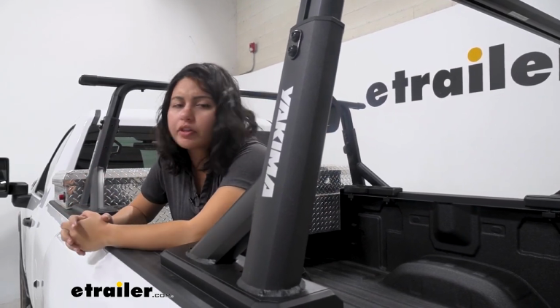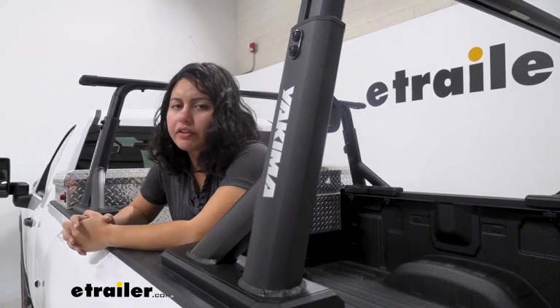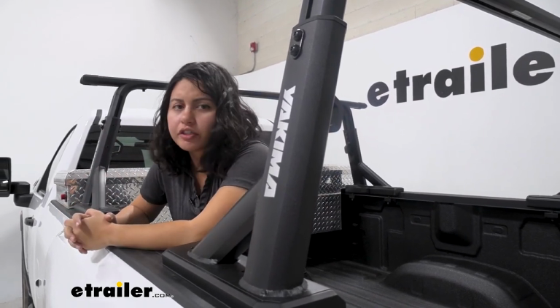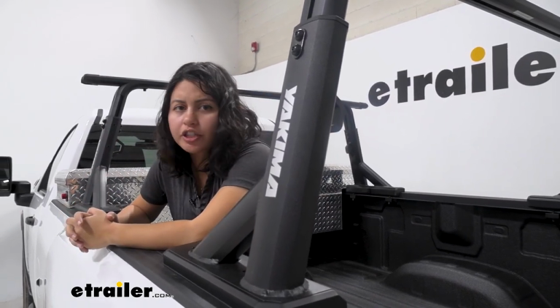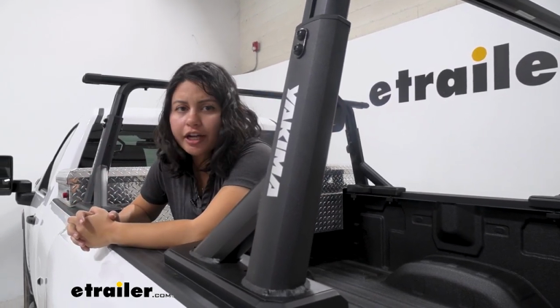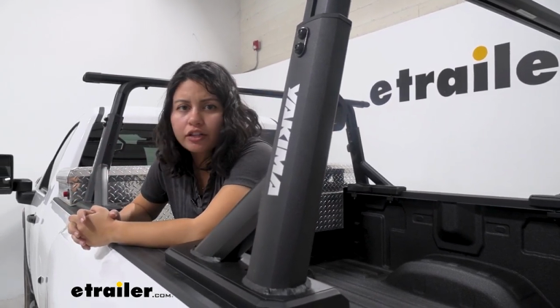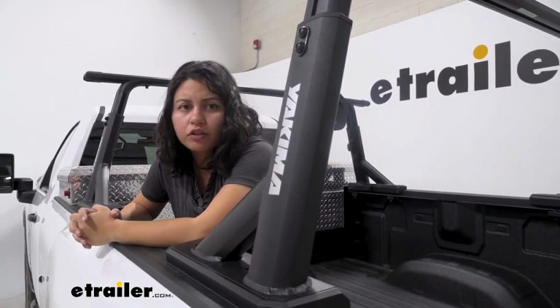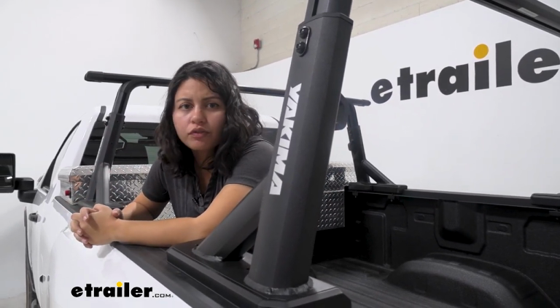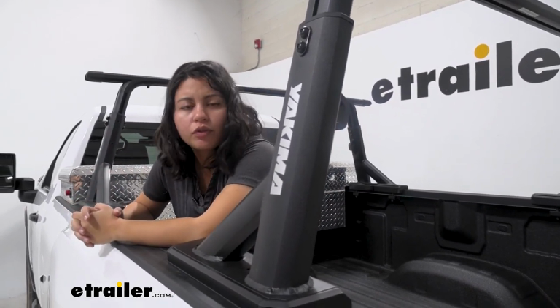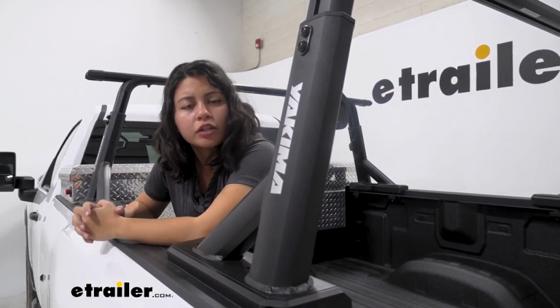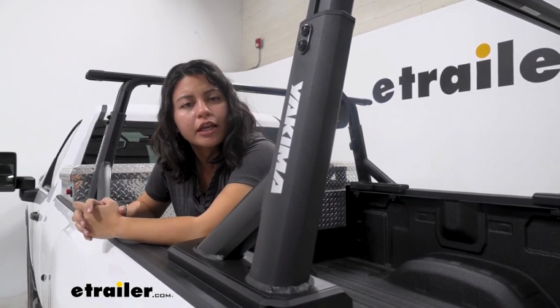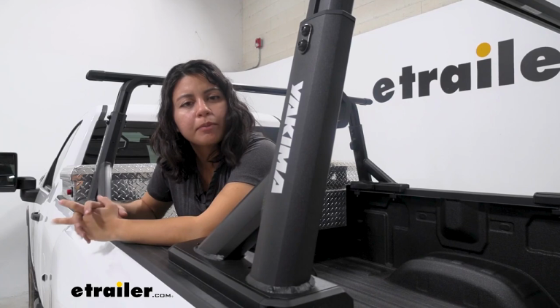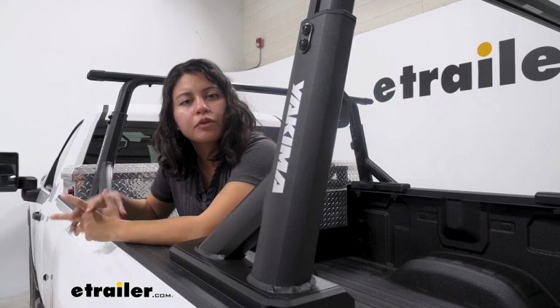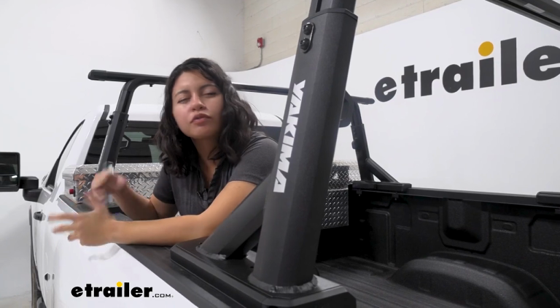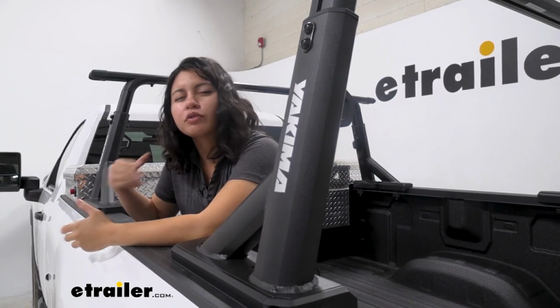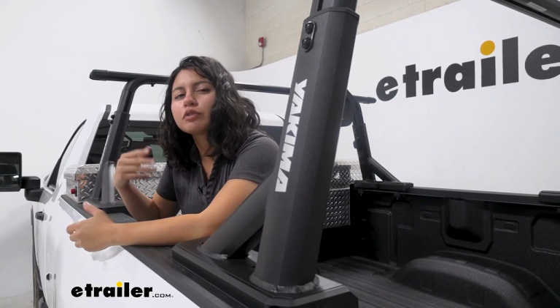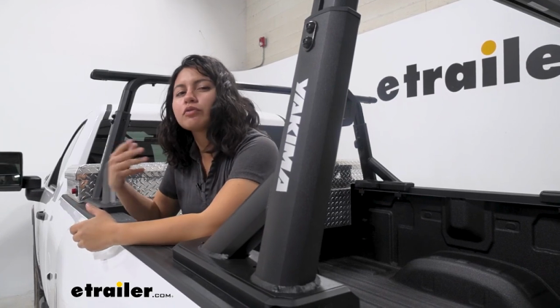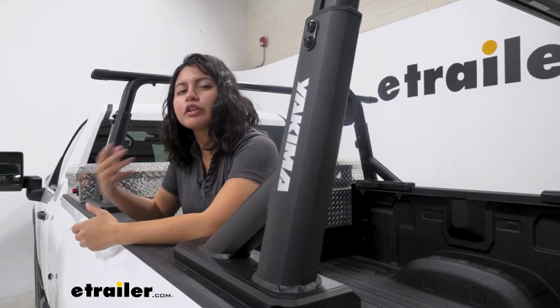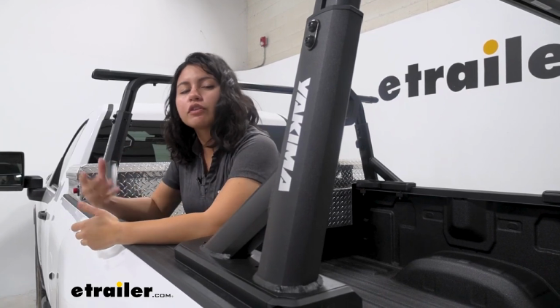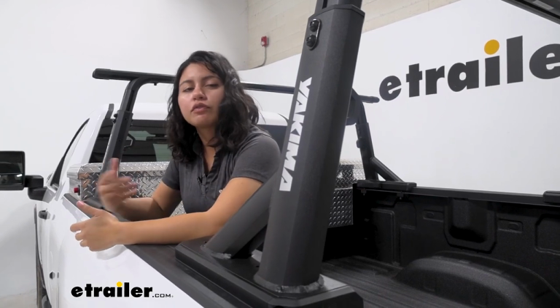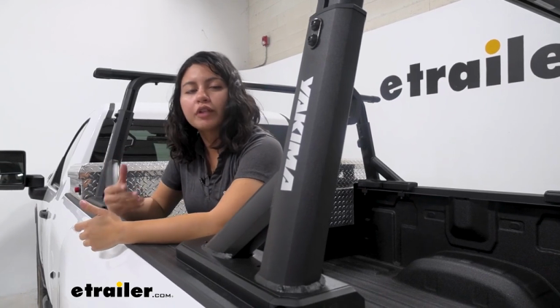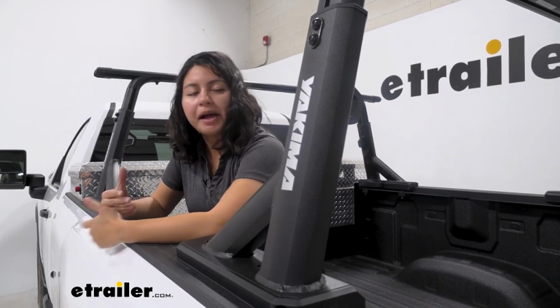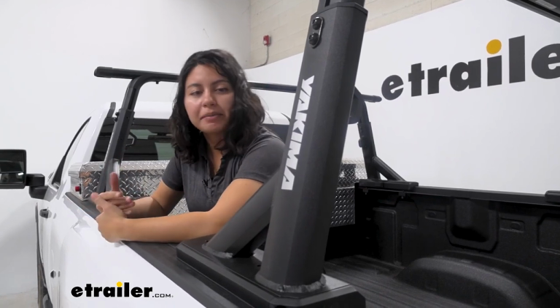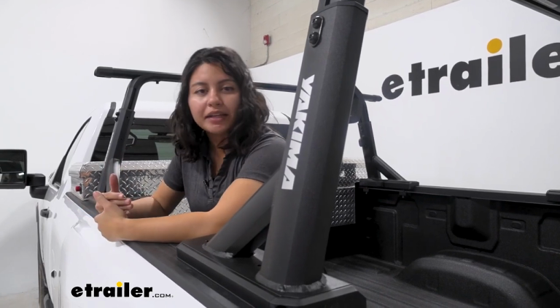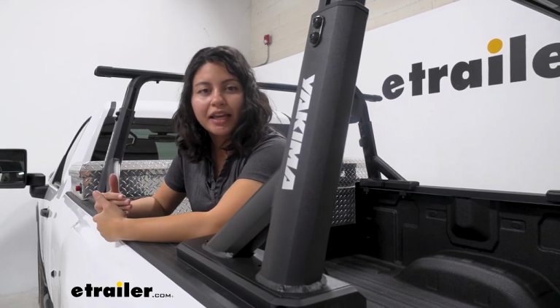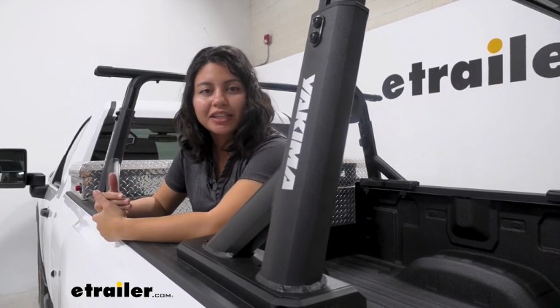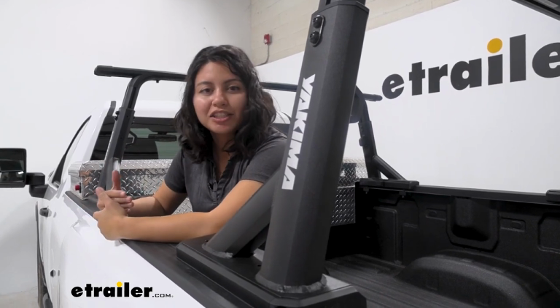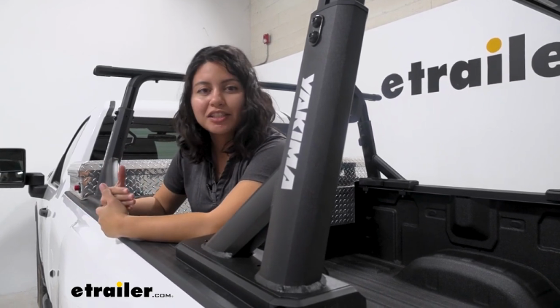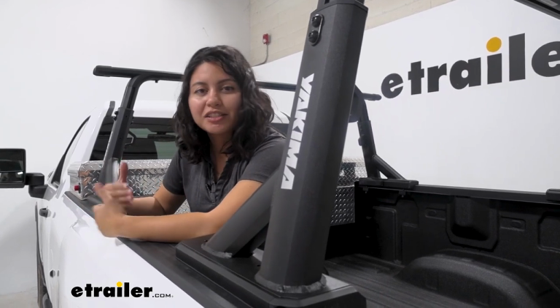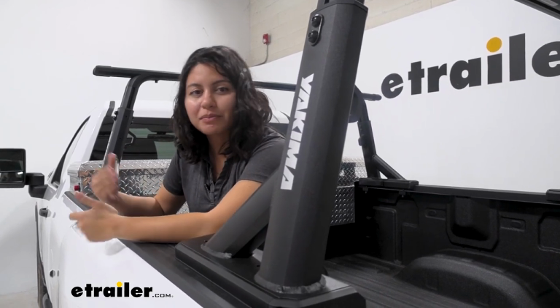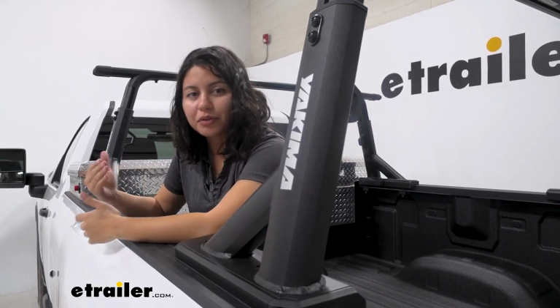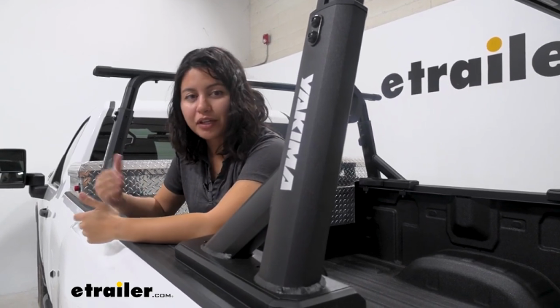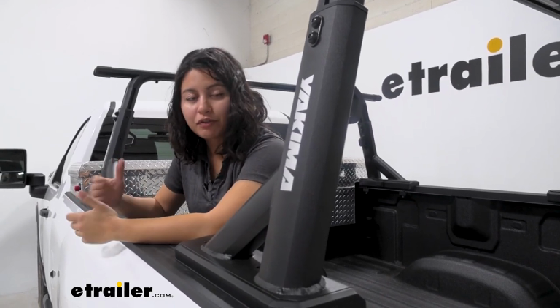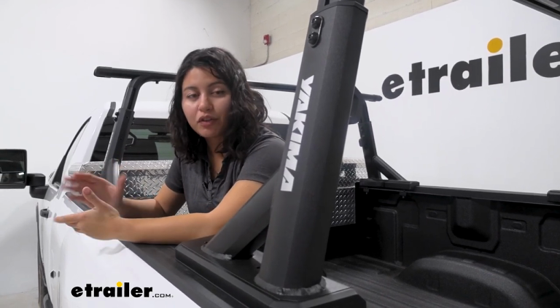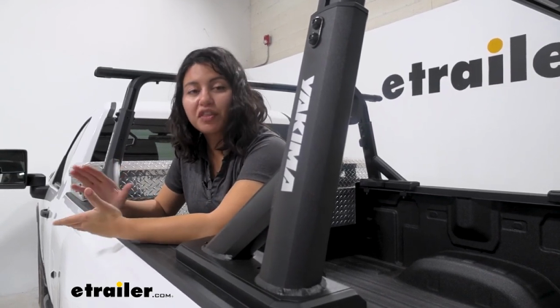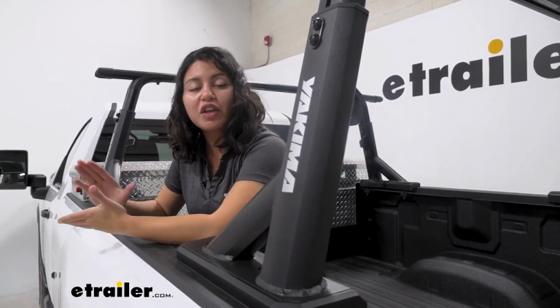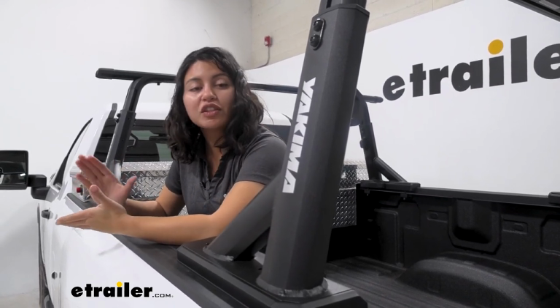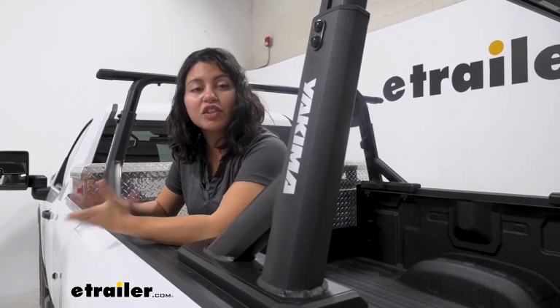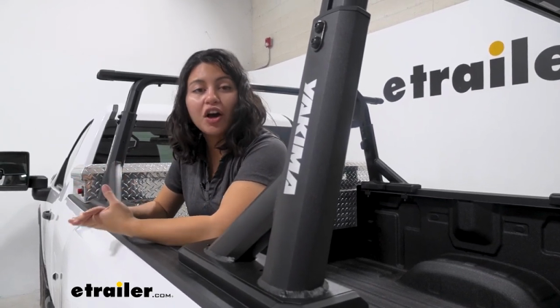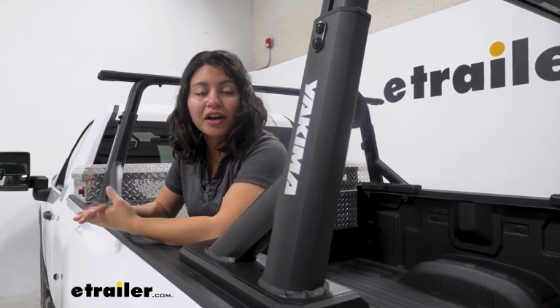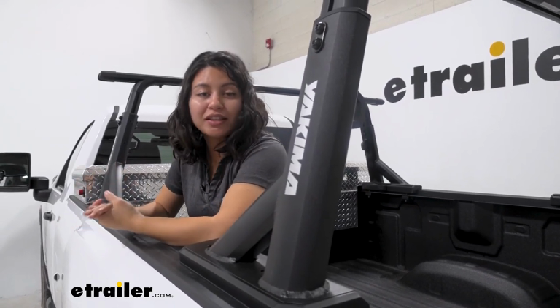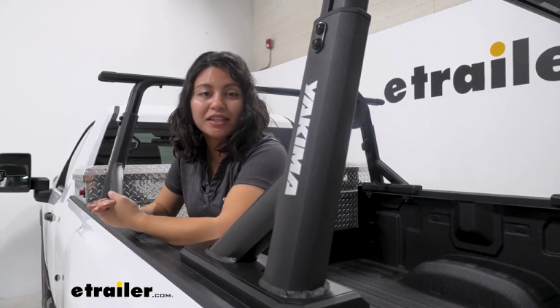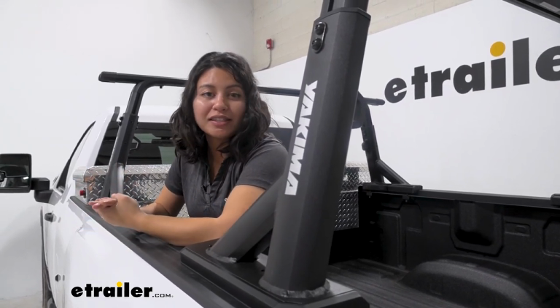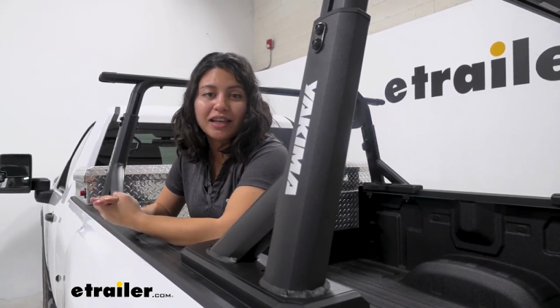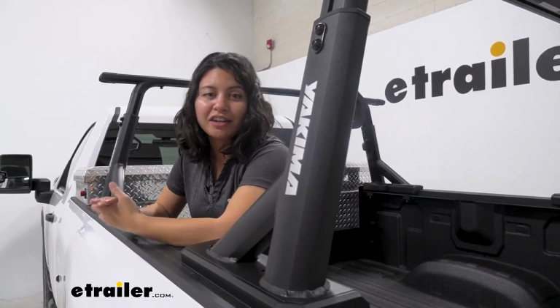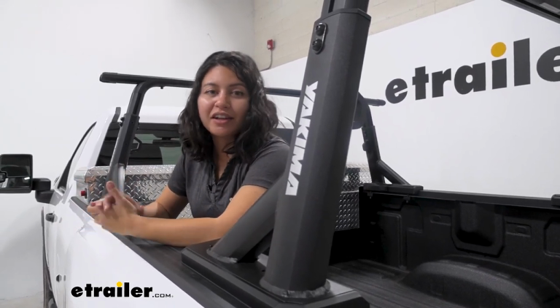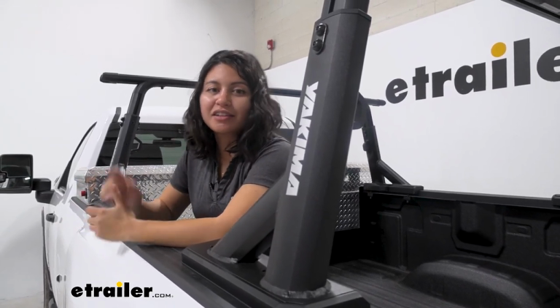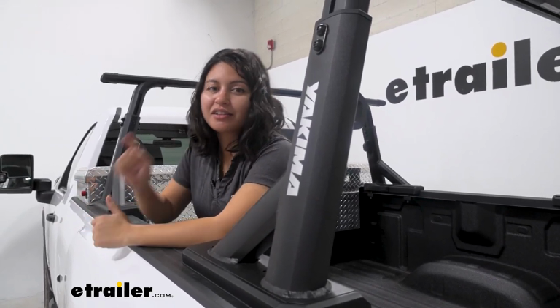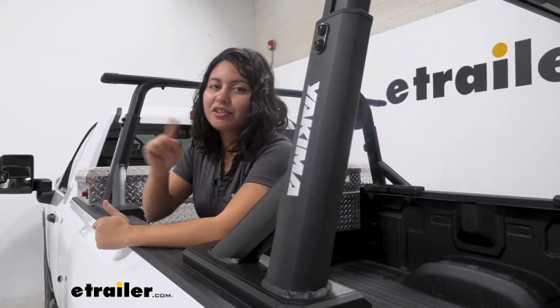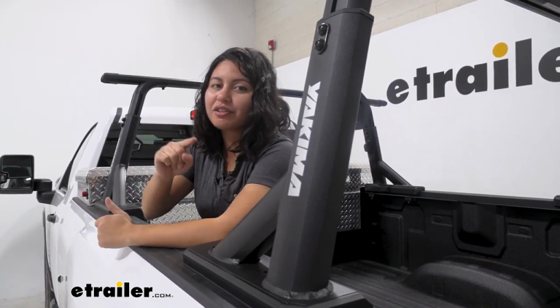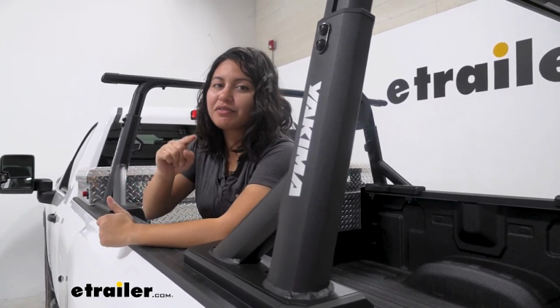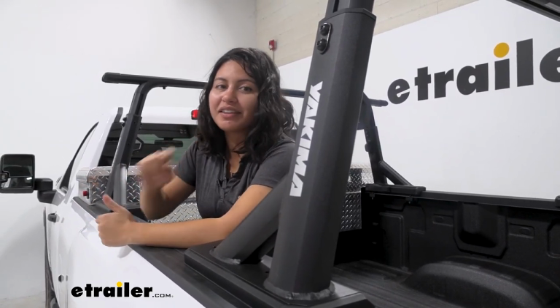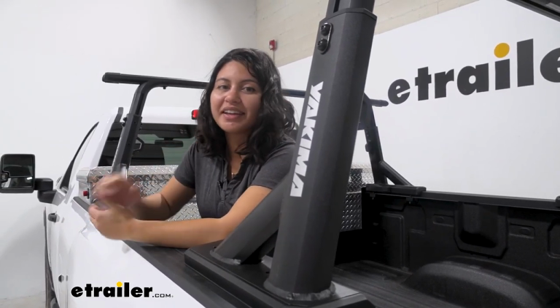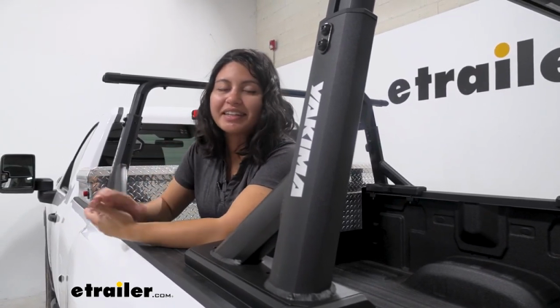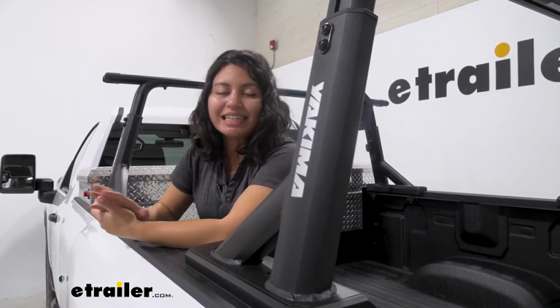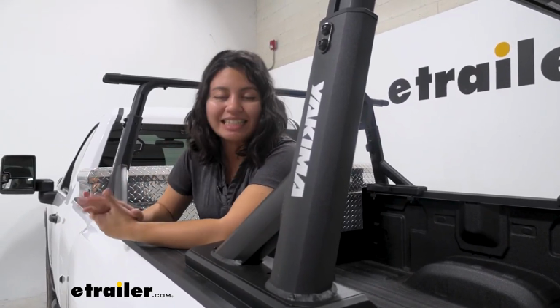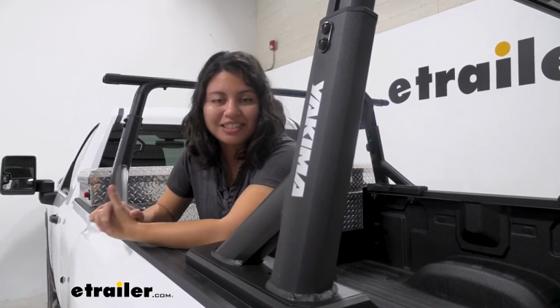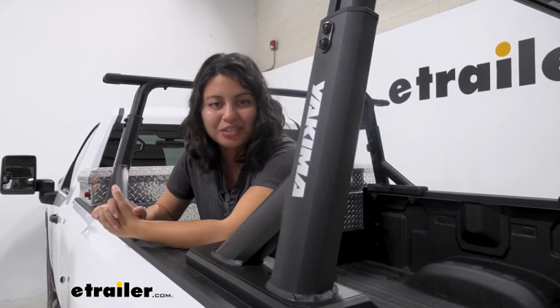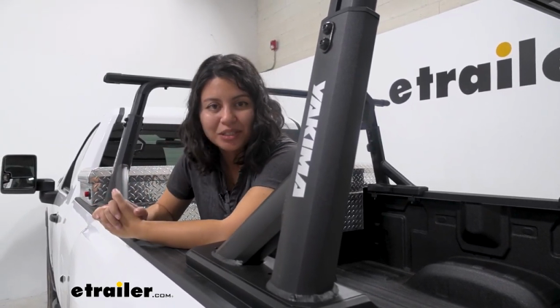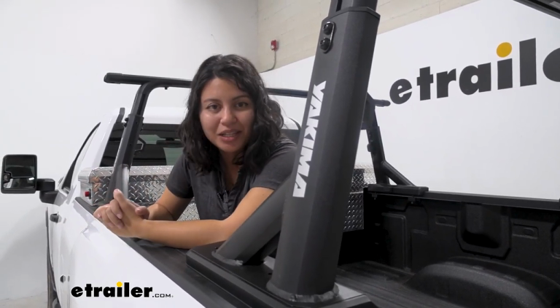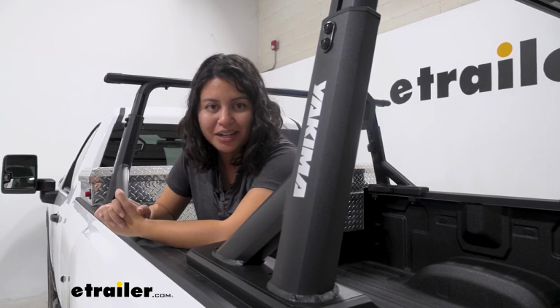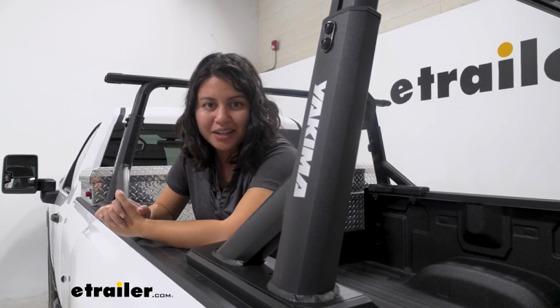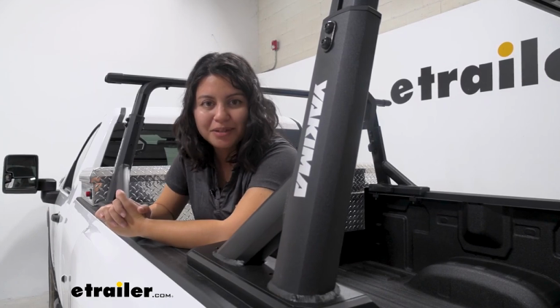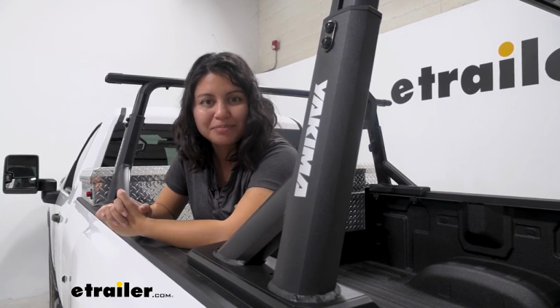Definitely check out the full demo for the full applications and putting different things on this ladder rack. You can find that here at e-trailer.com.